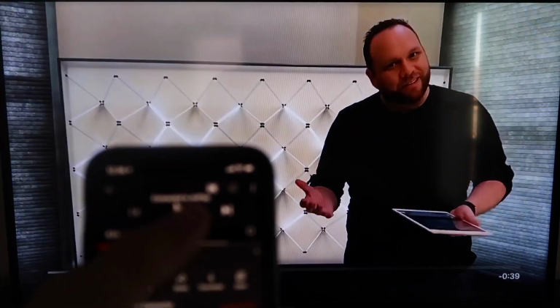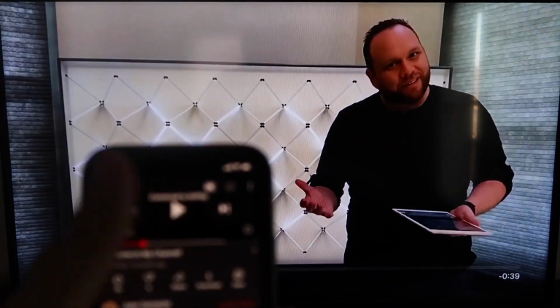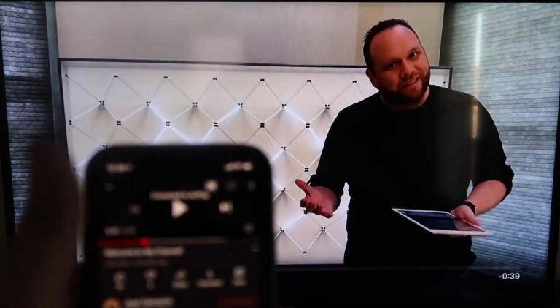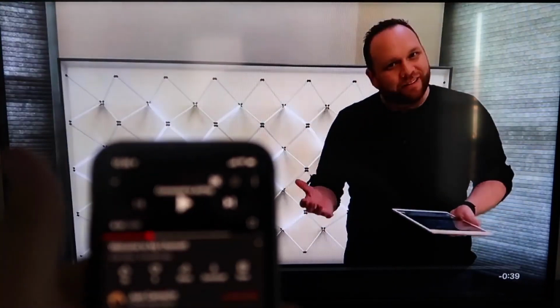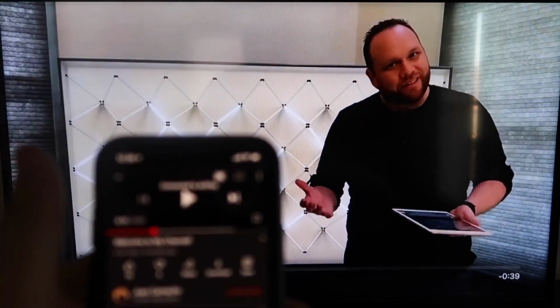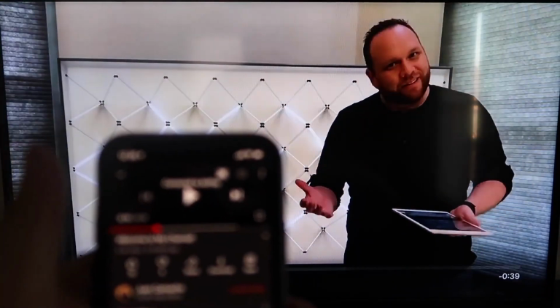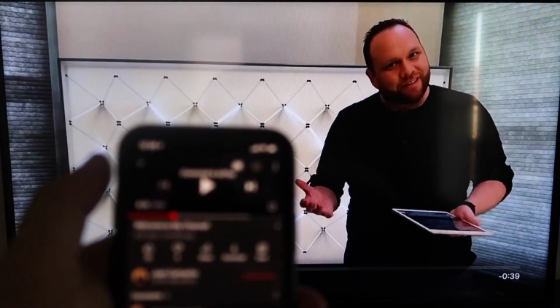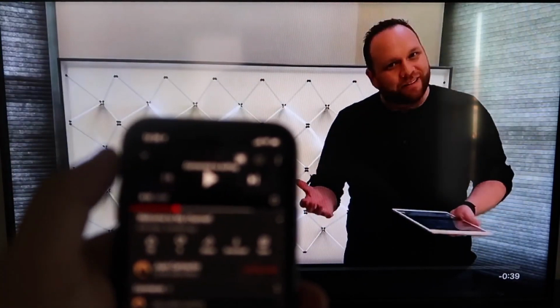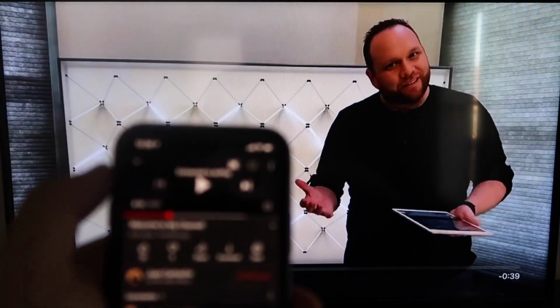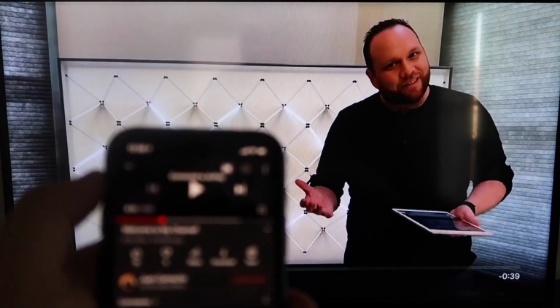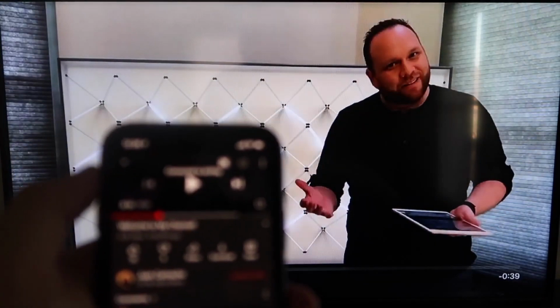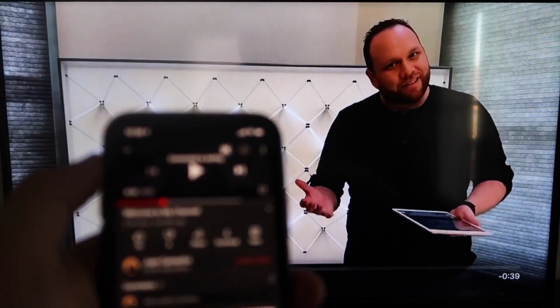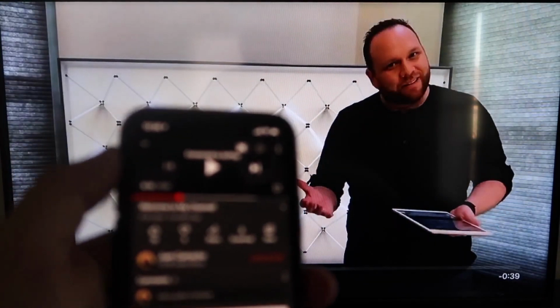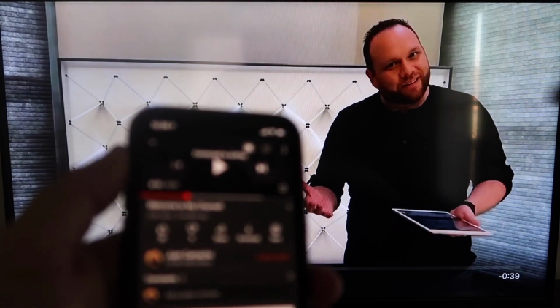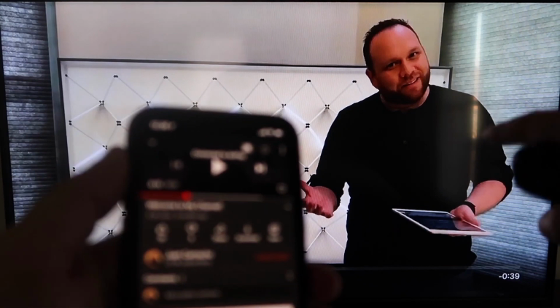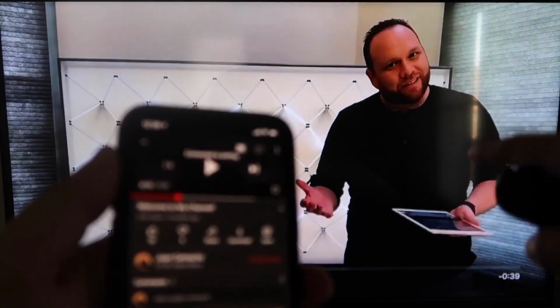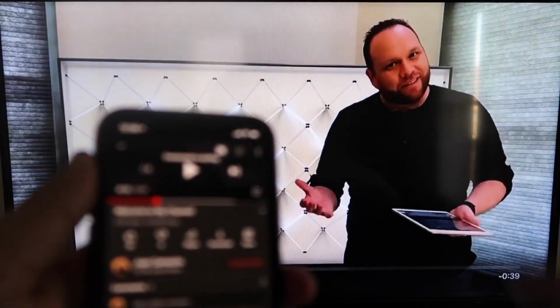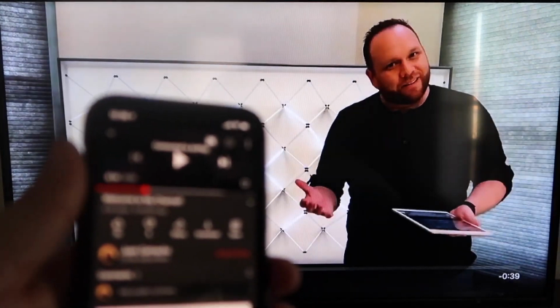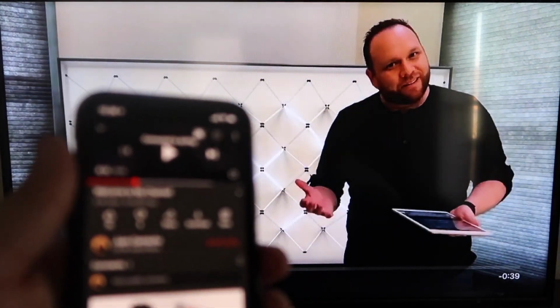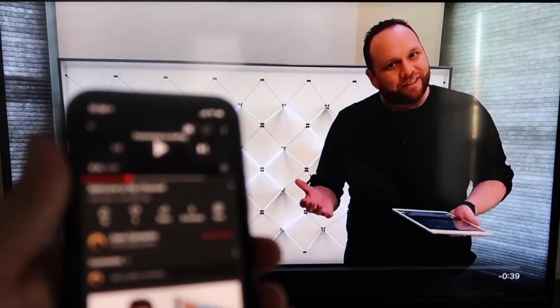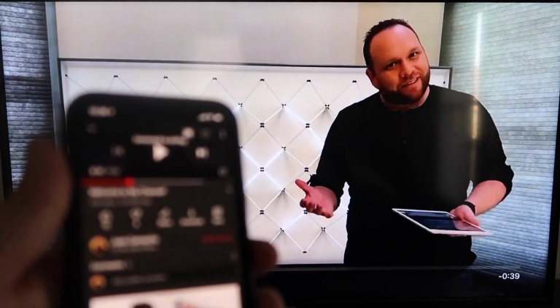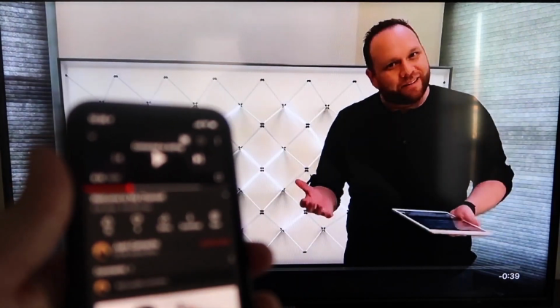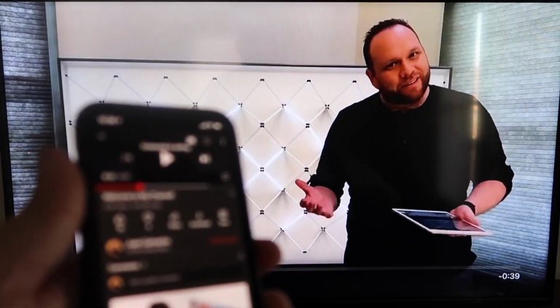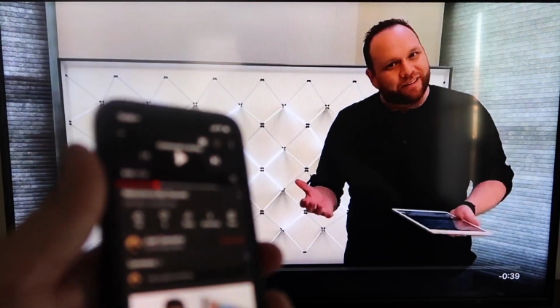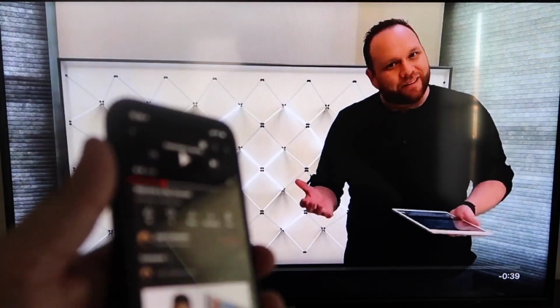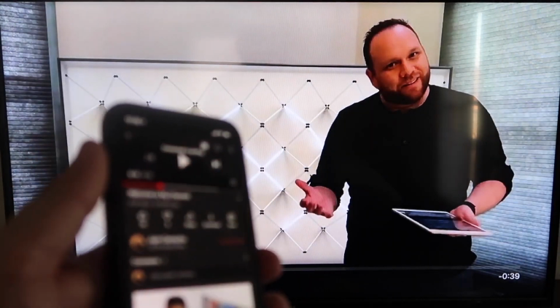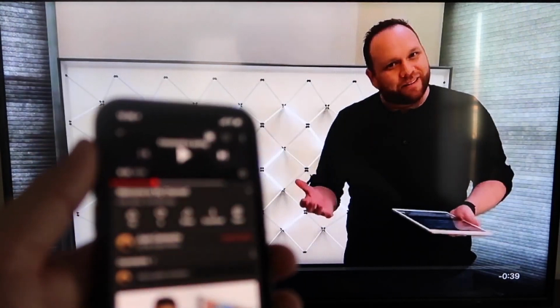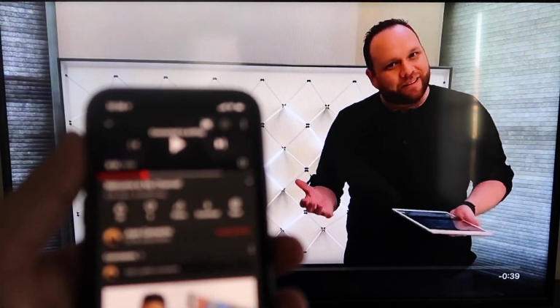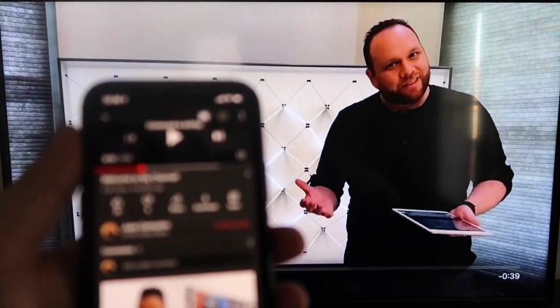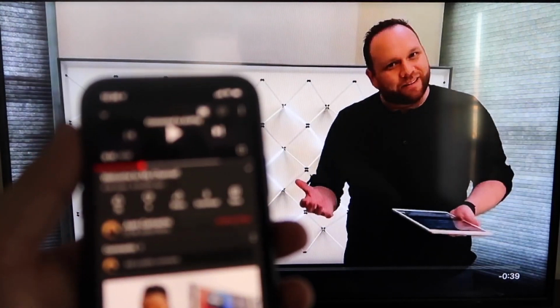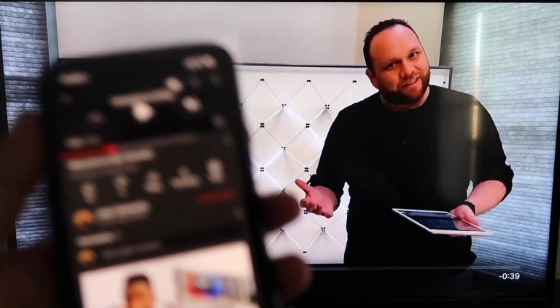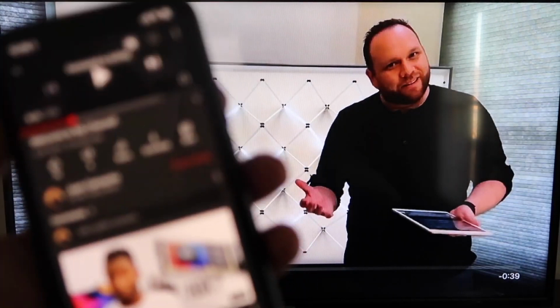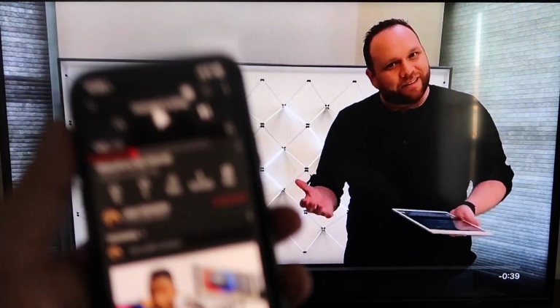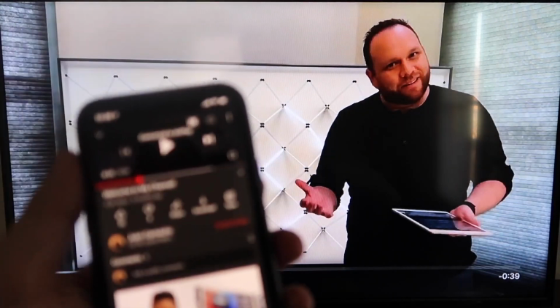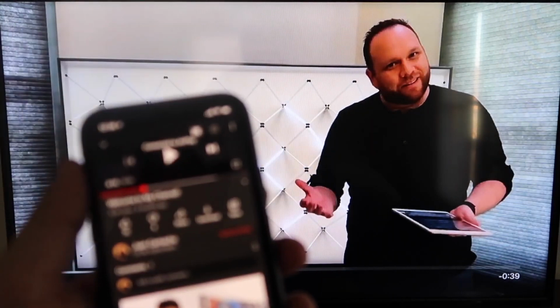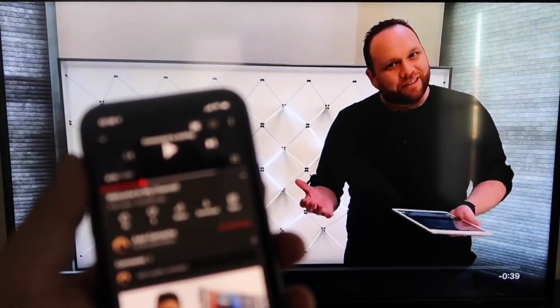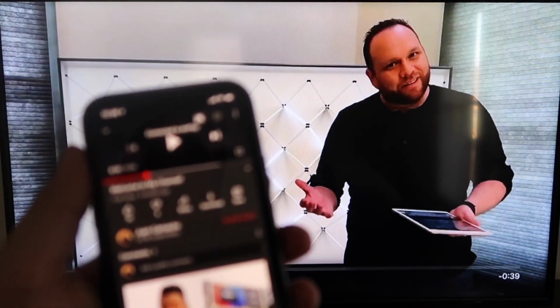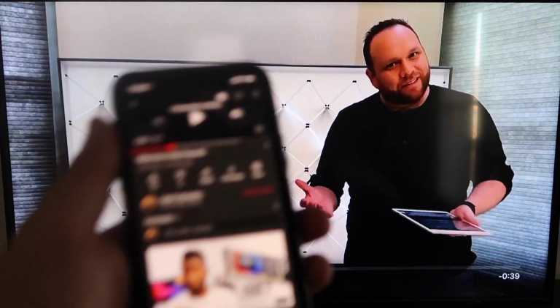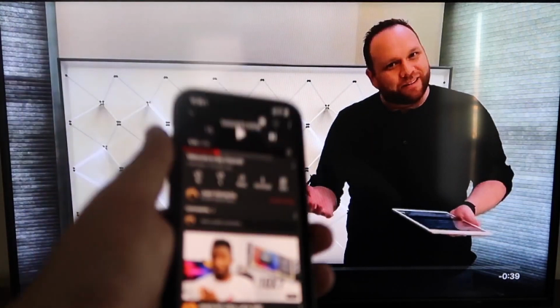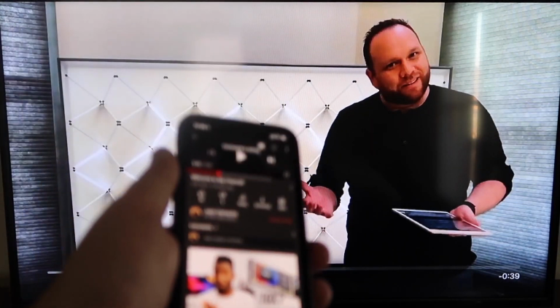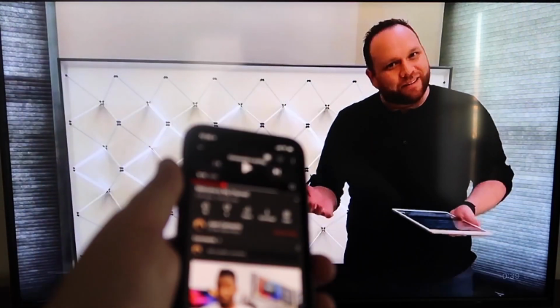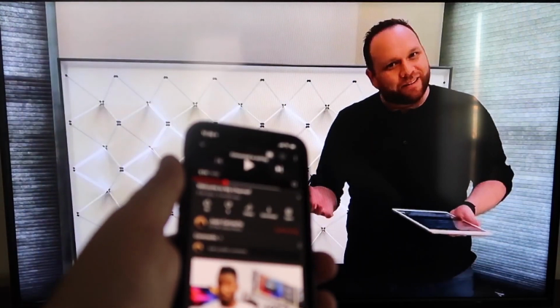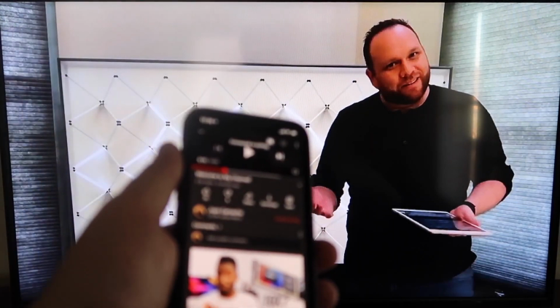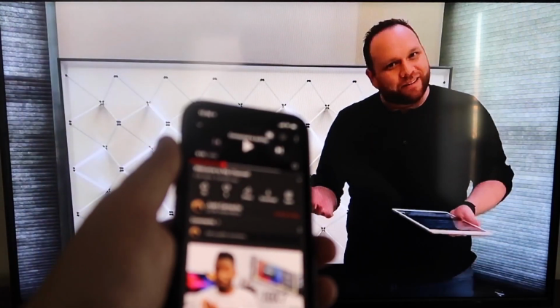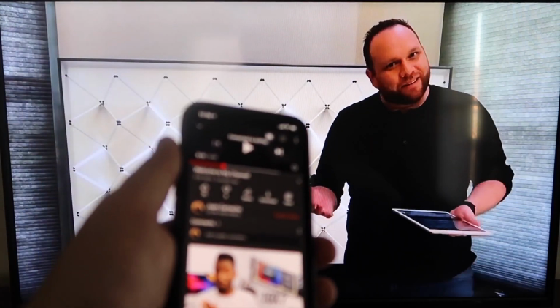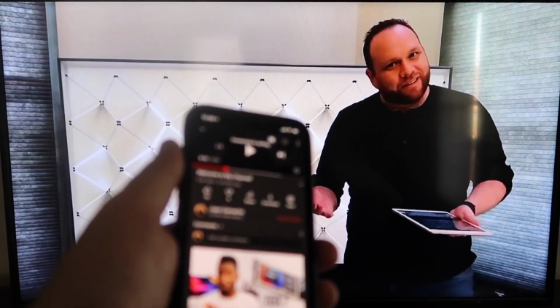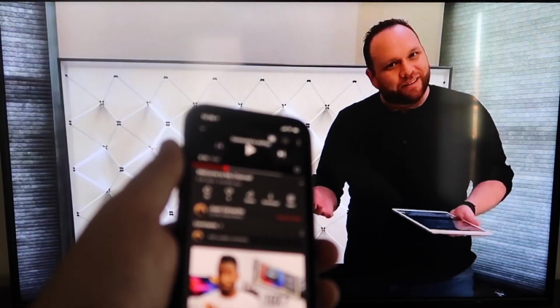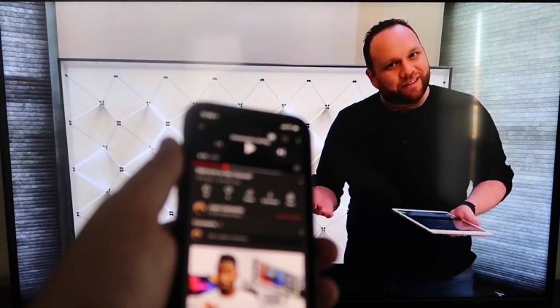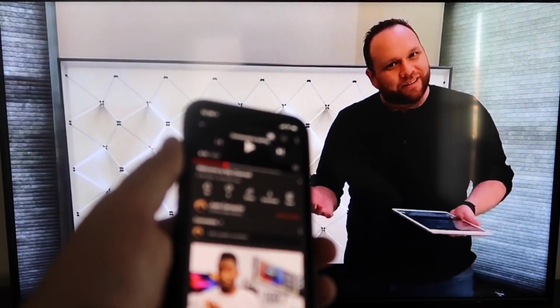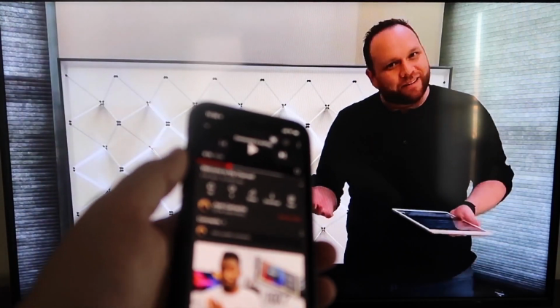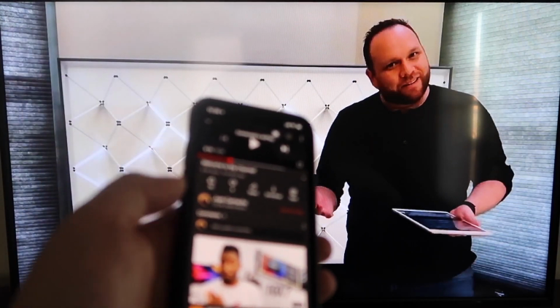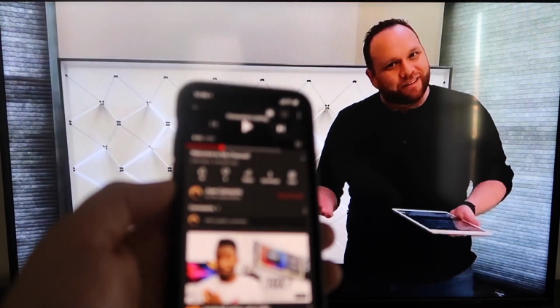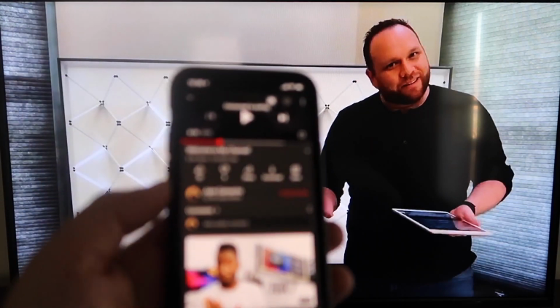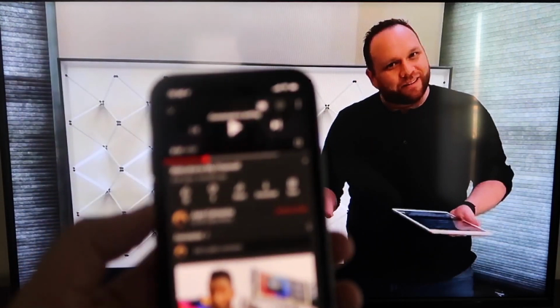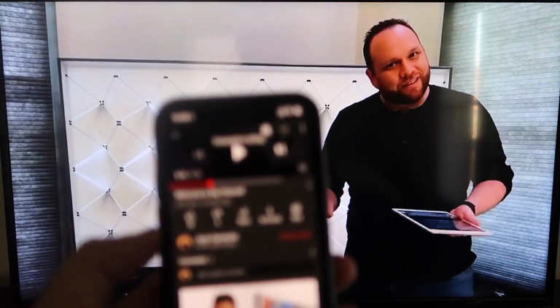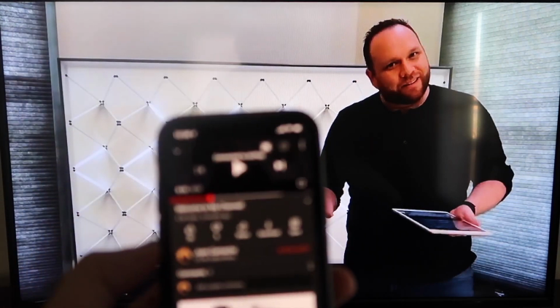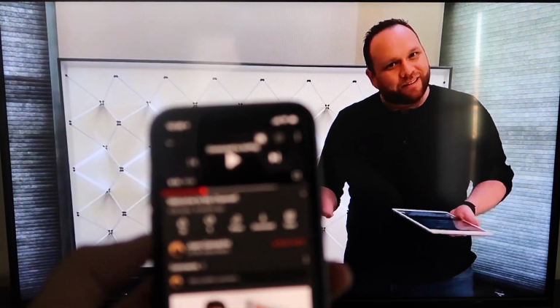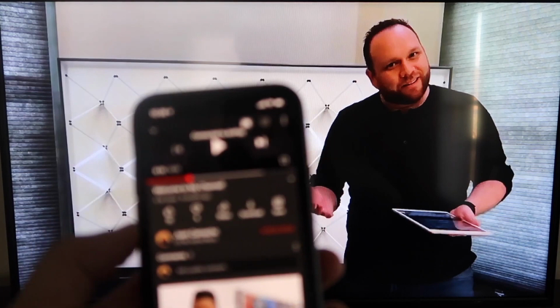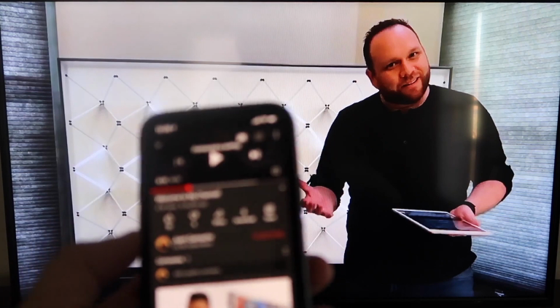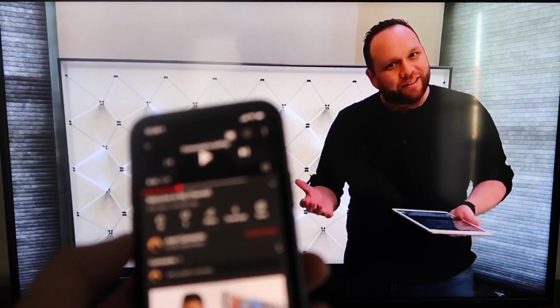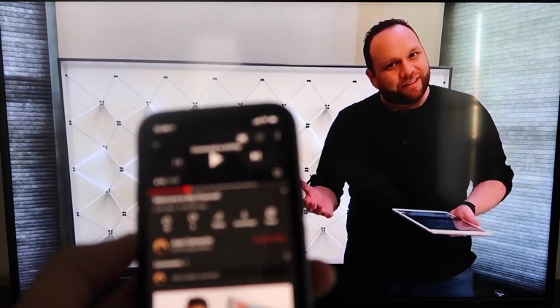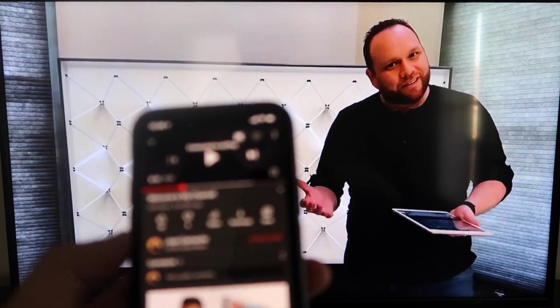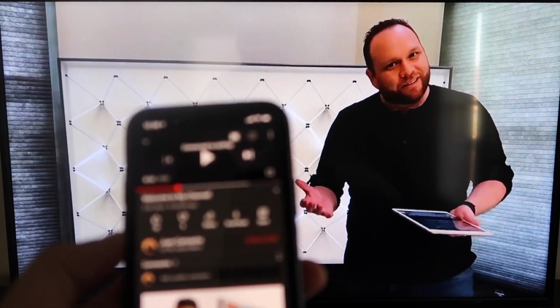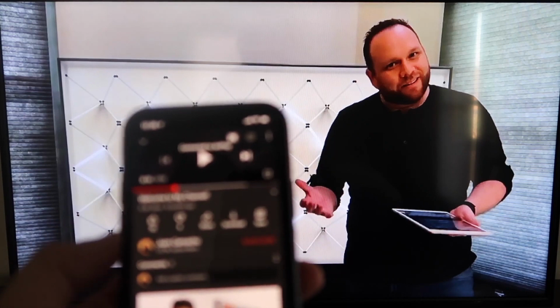I hit pause on the video. As you can see, it works — your phone content goes right to your TV. I love Apple AirPlay.